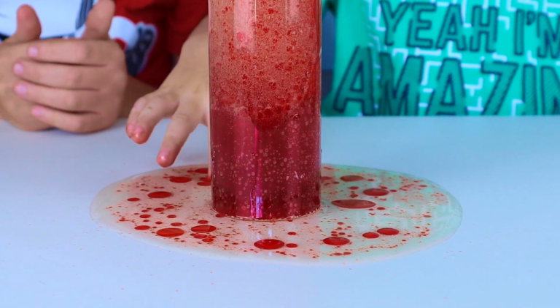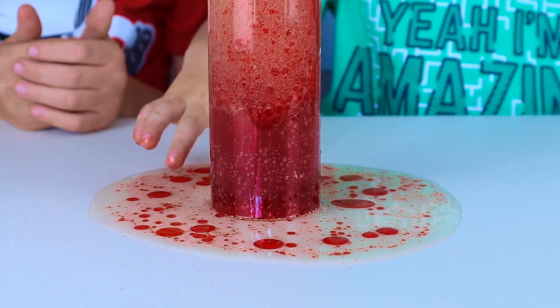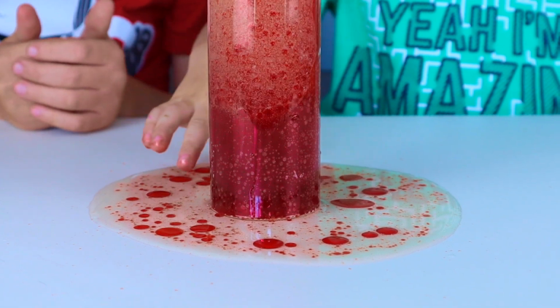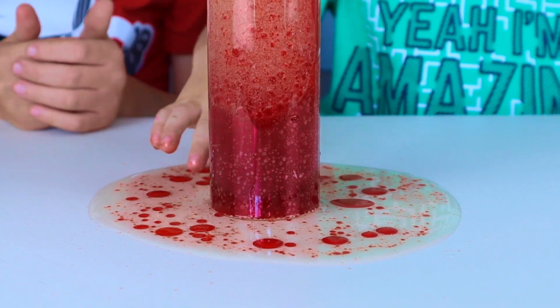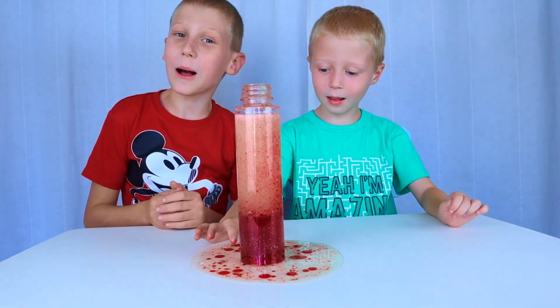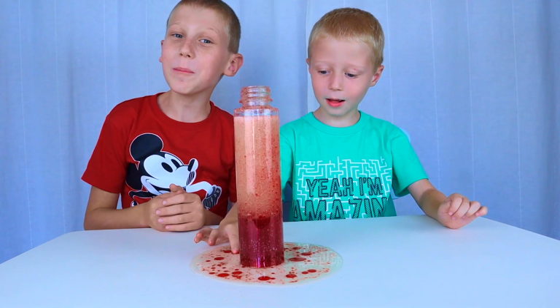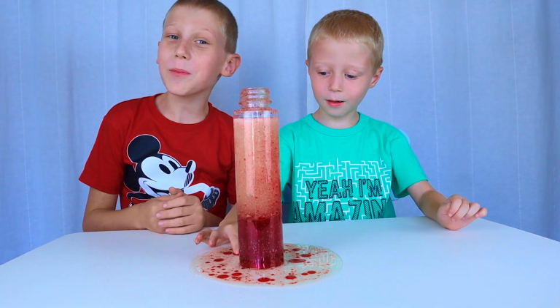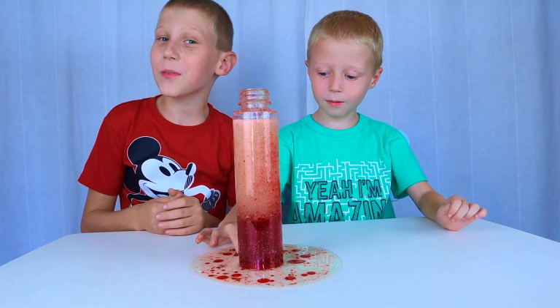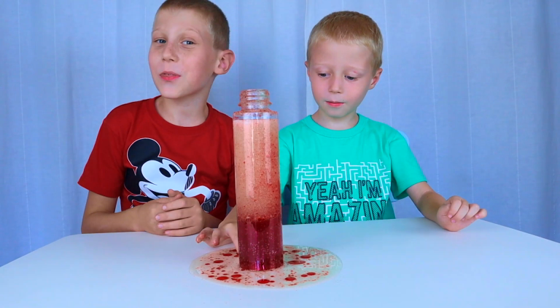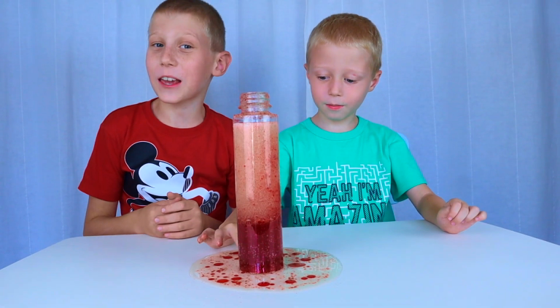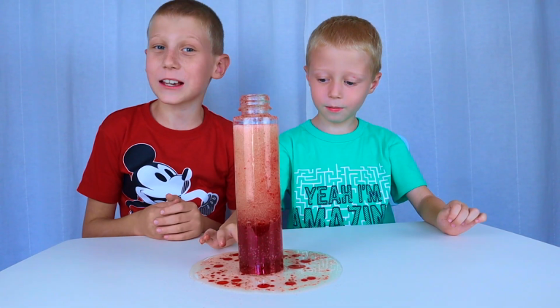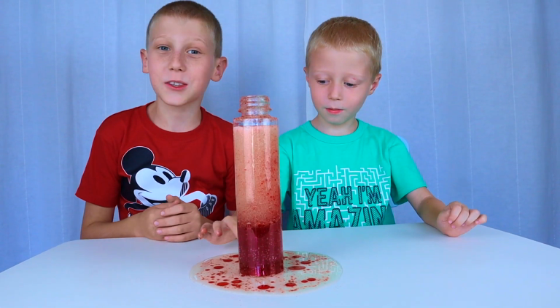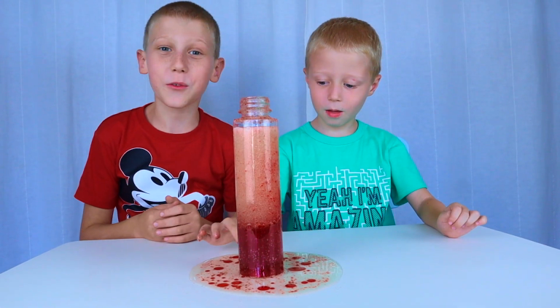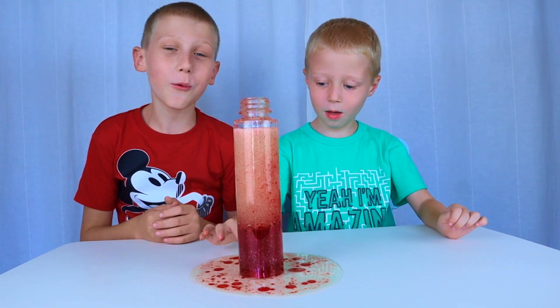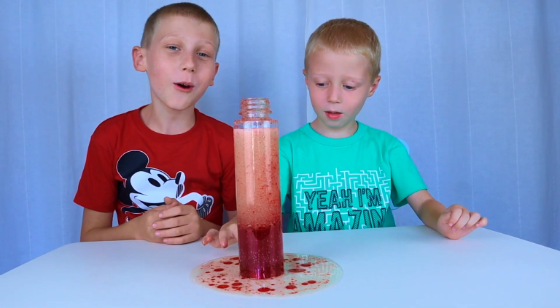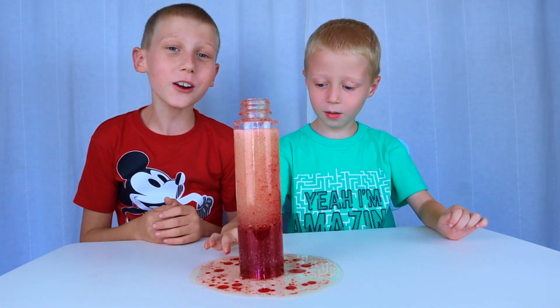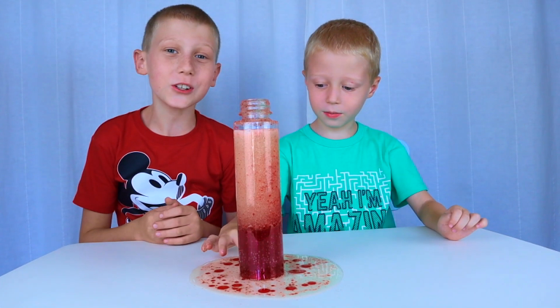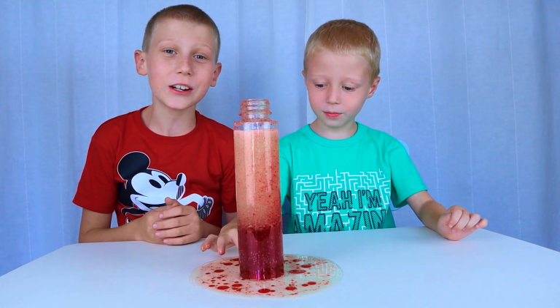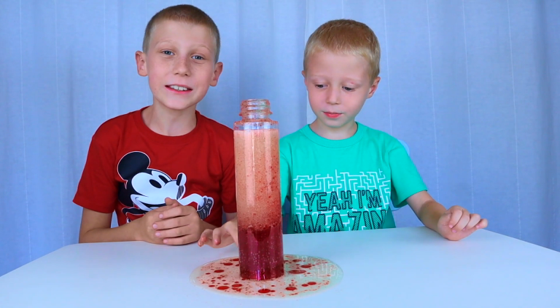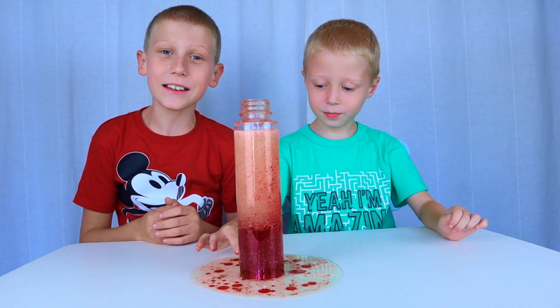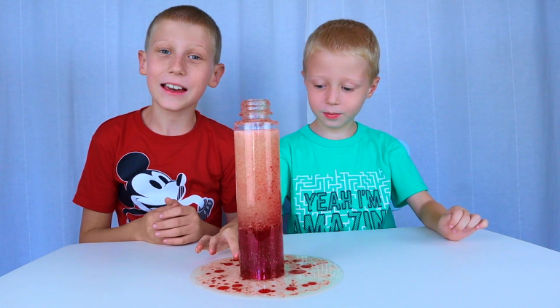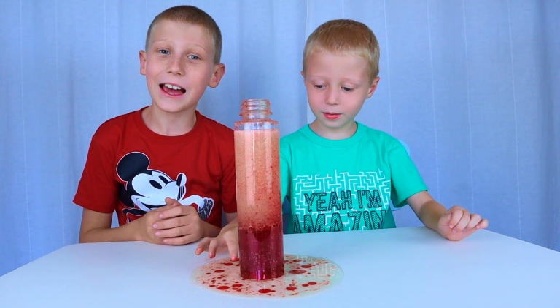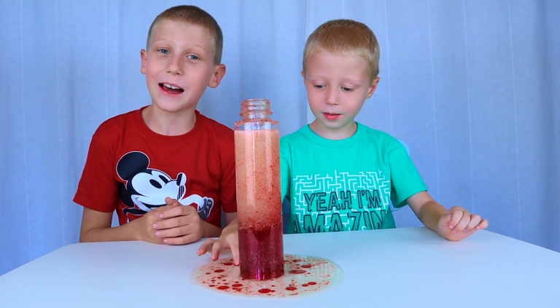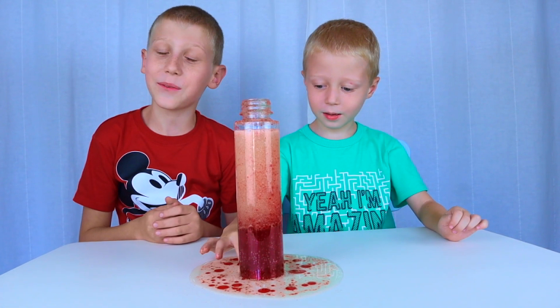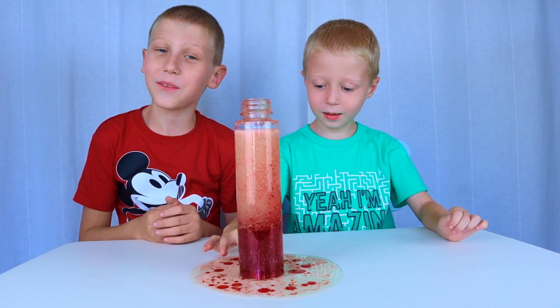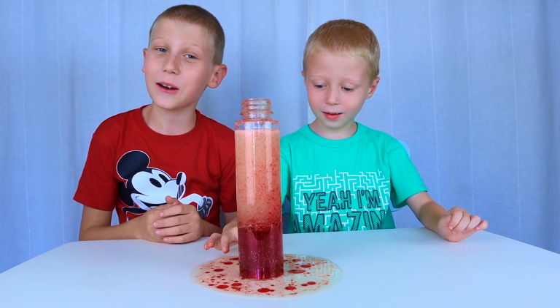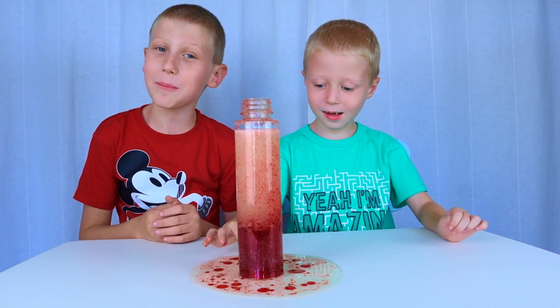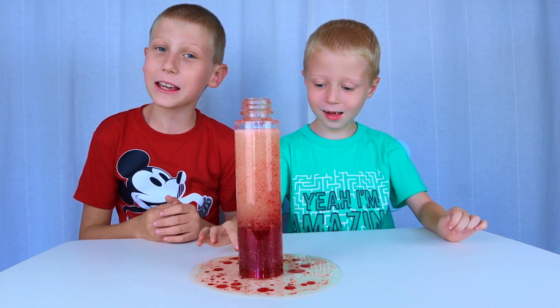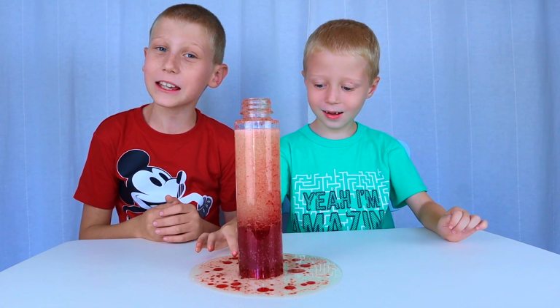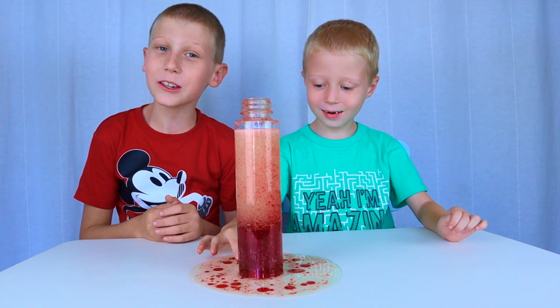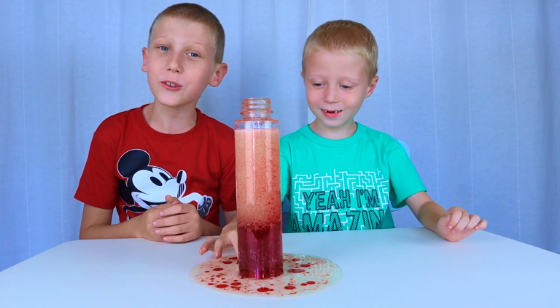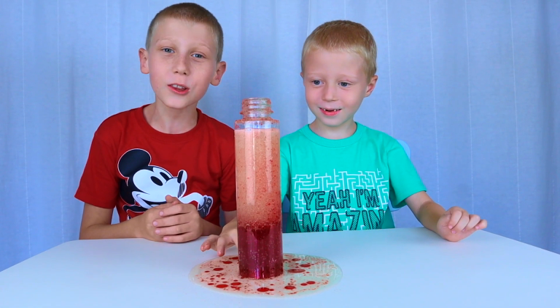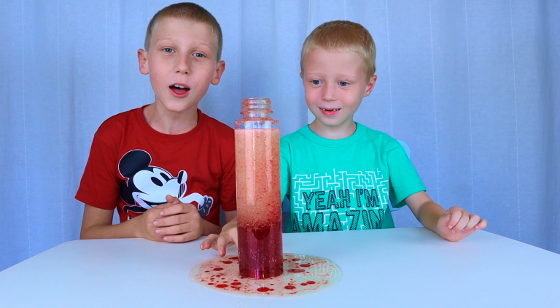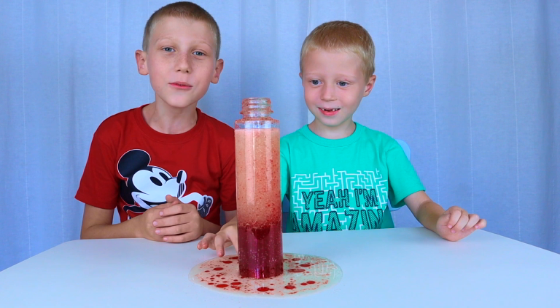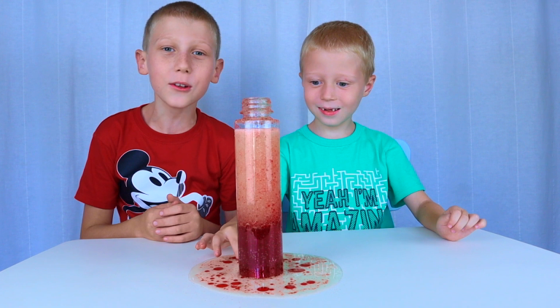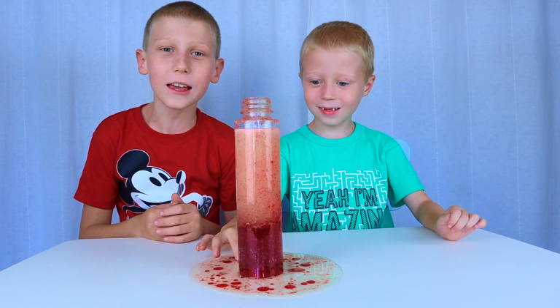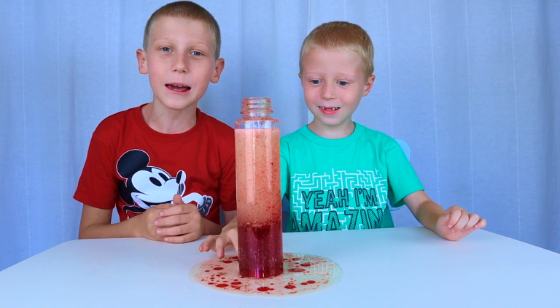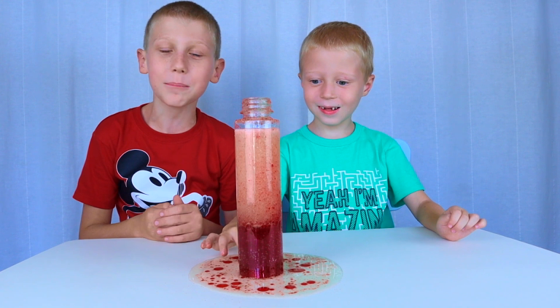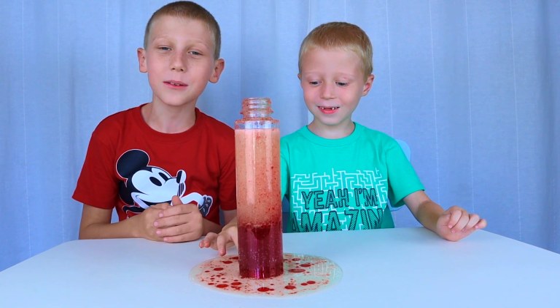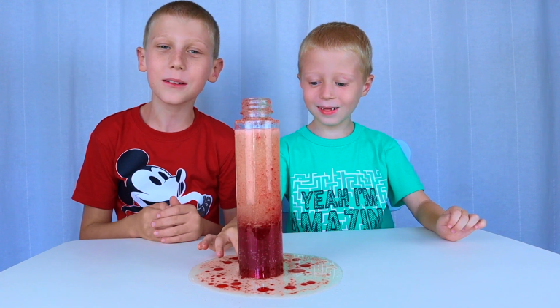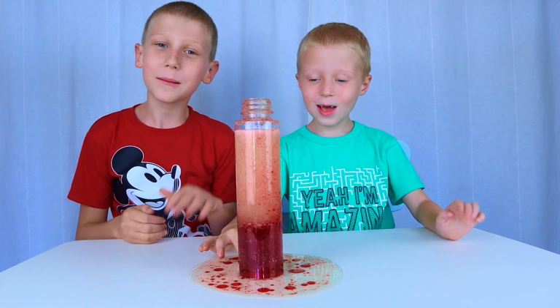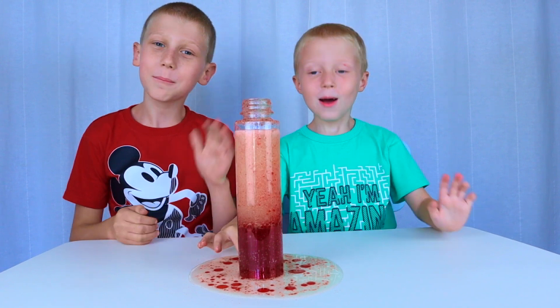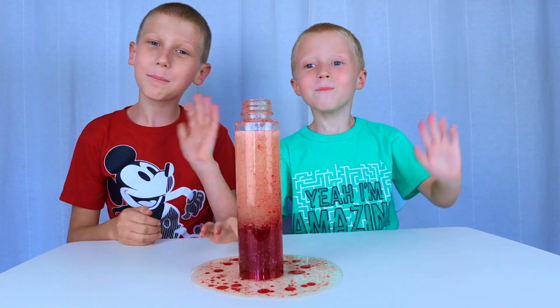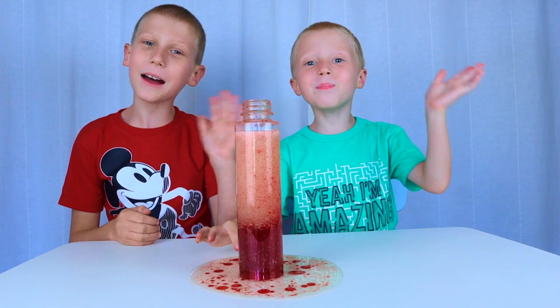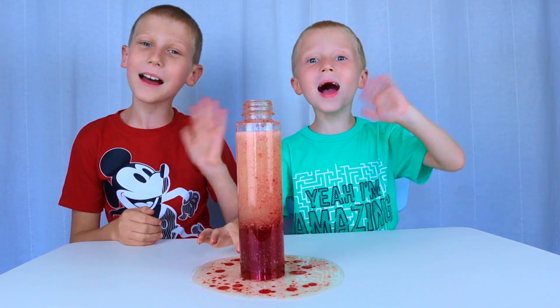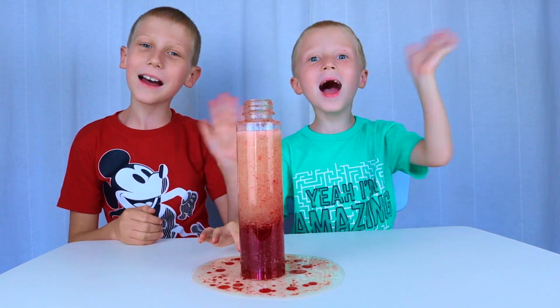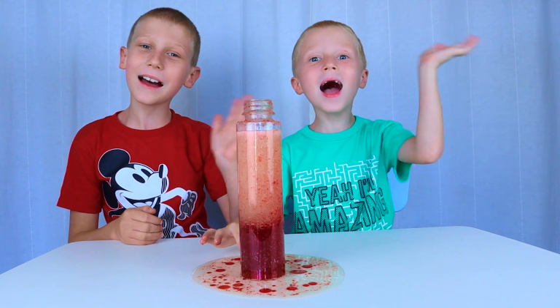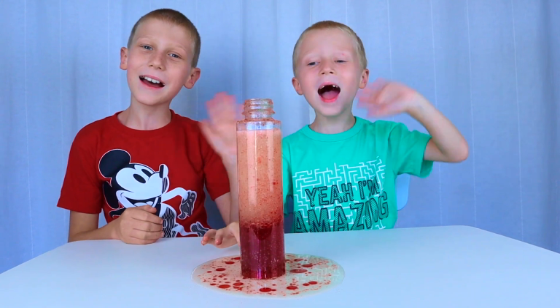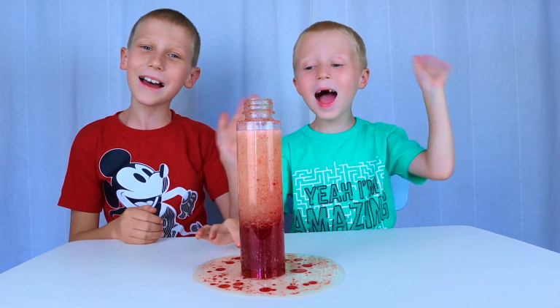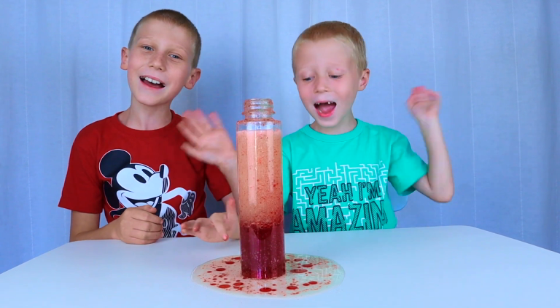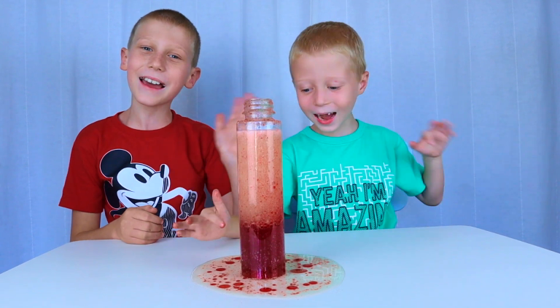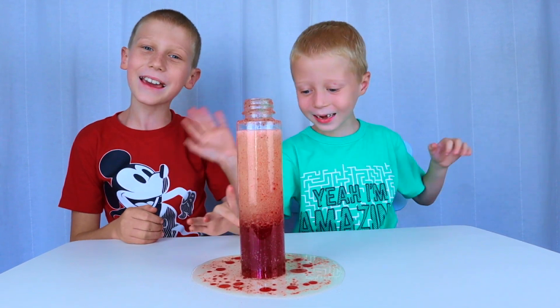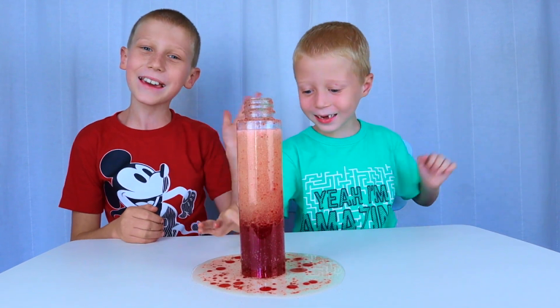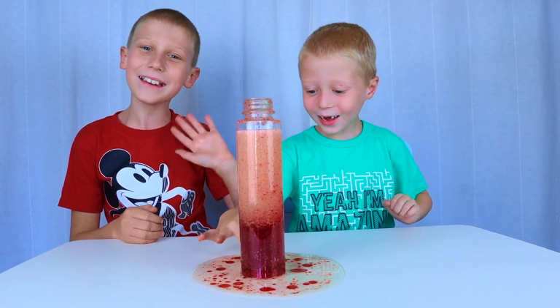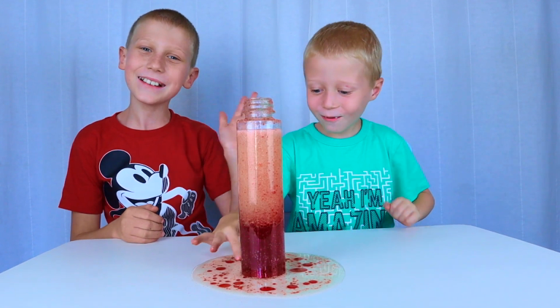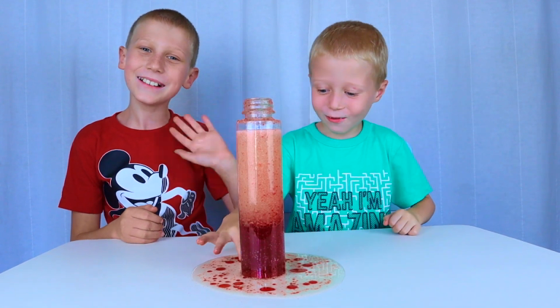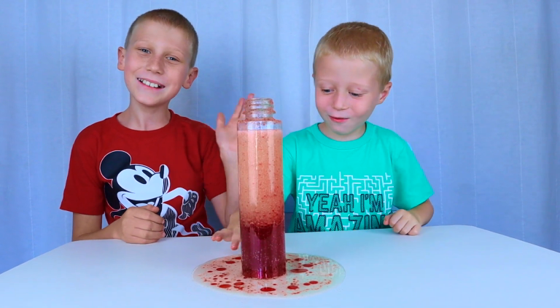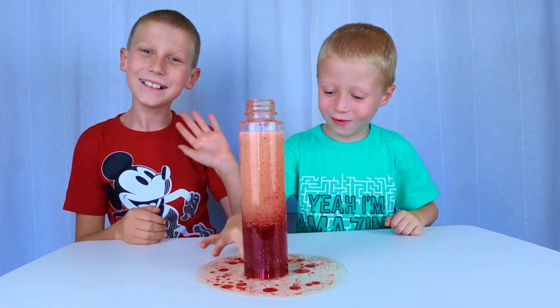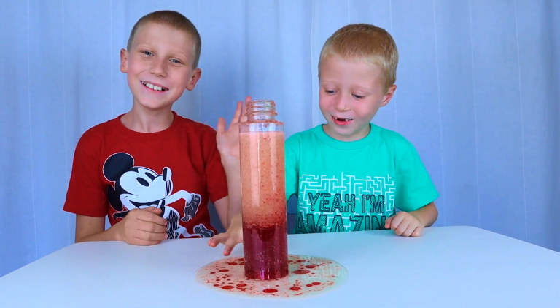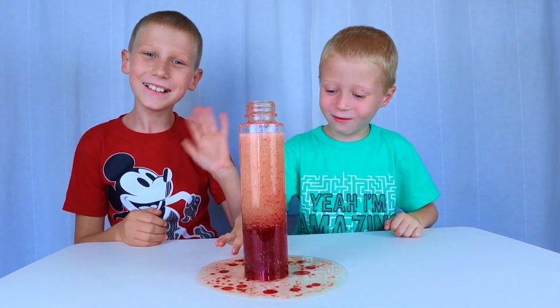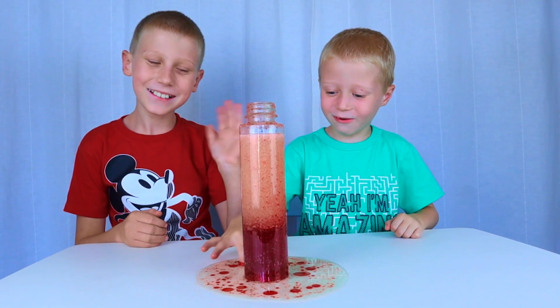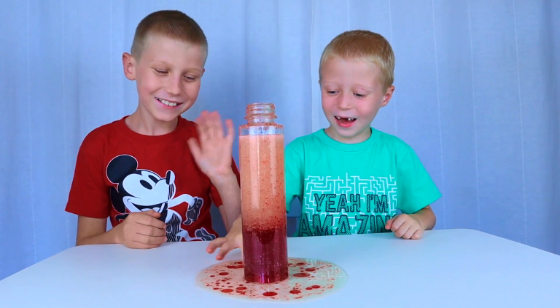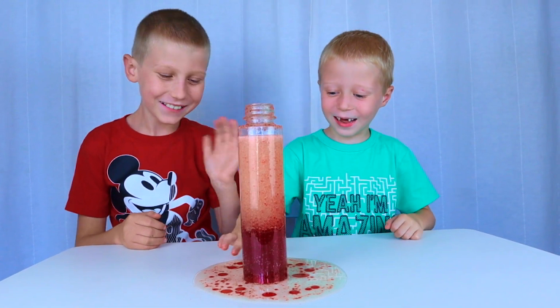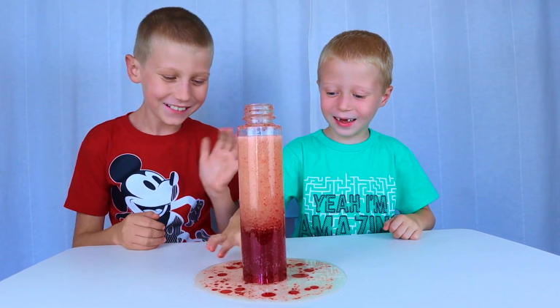Well, thanks for watching! Have fun making your lava lamp! Bye! Fun fun fun, bye!